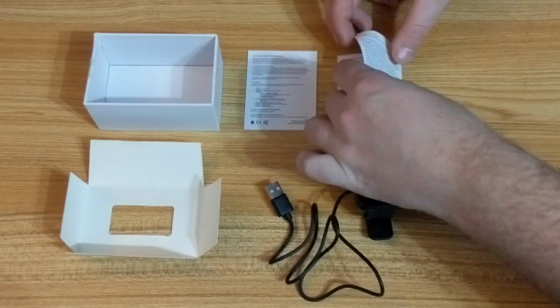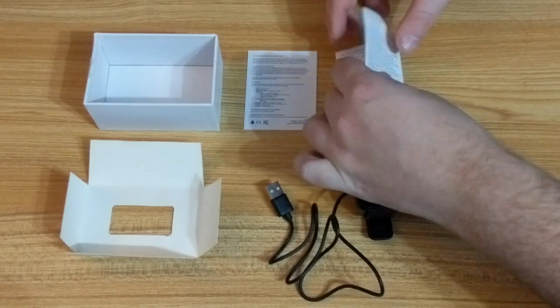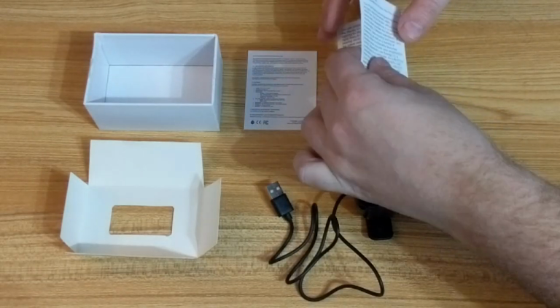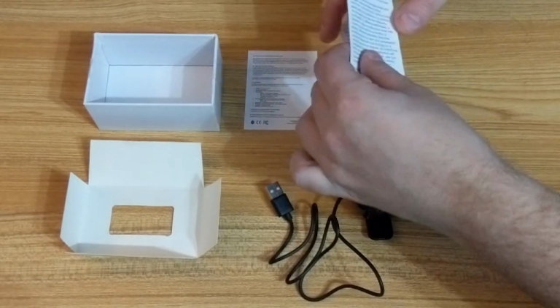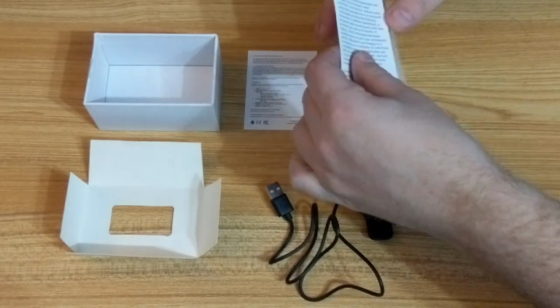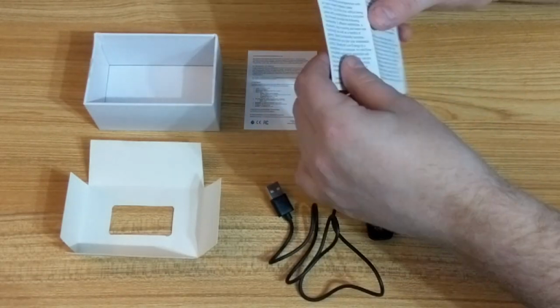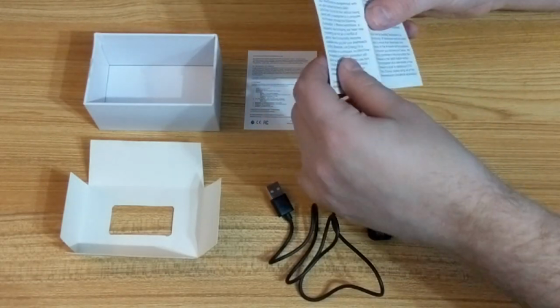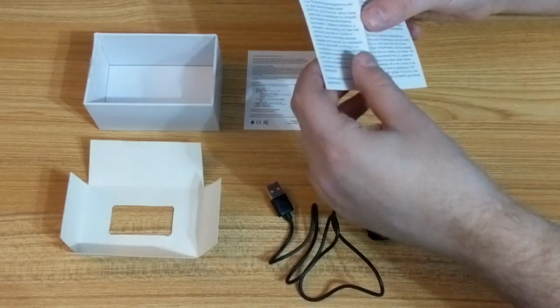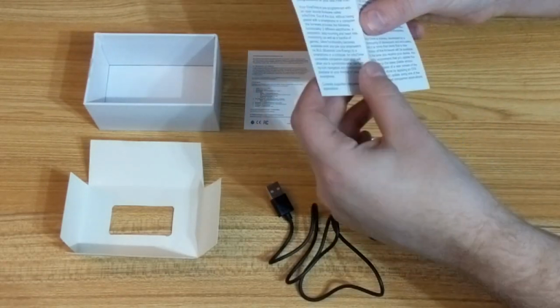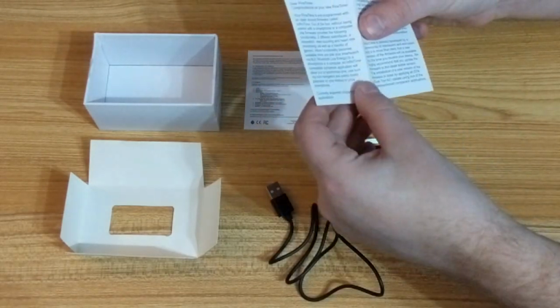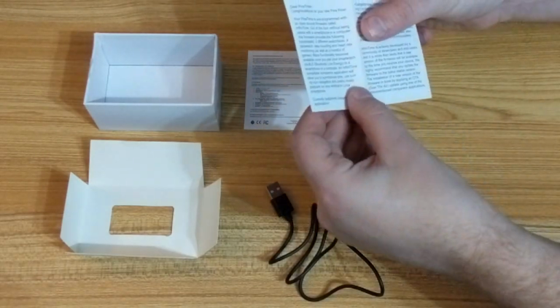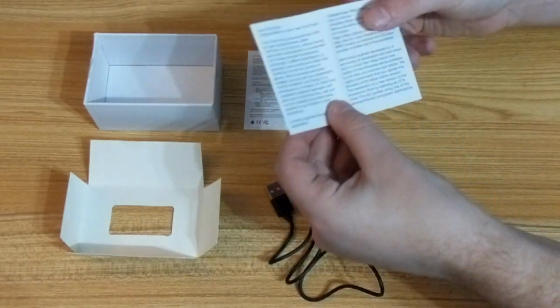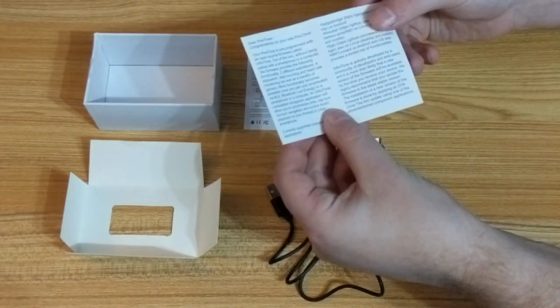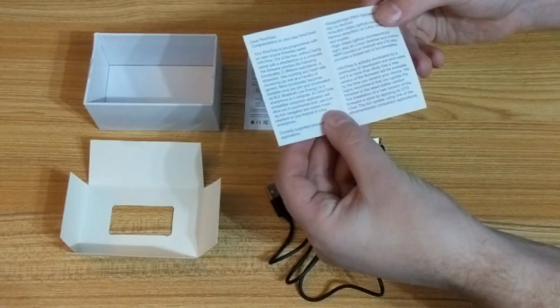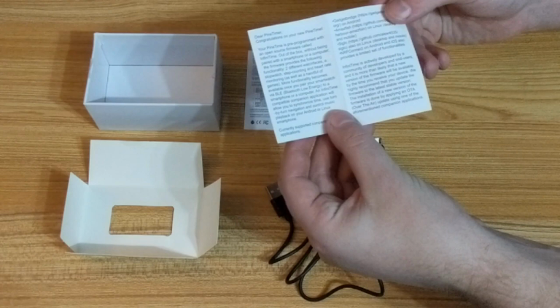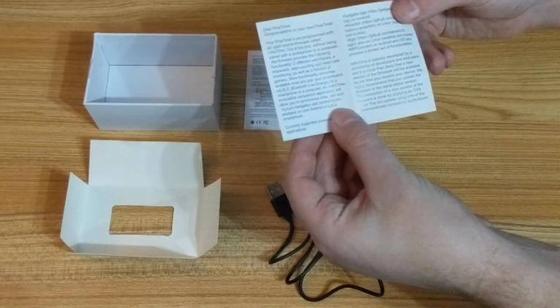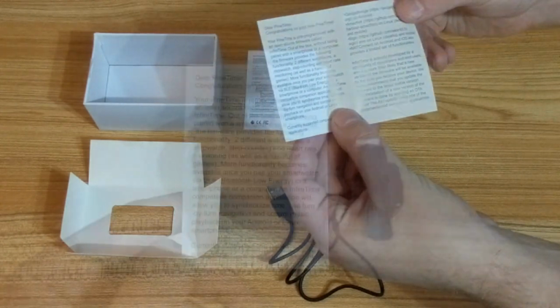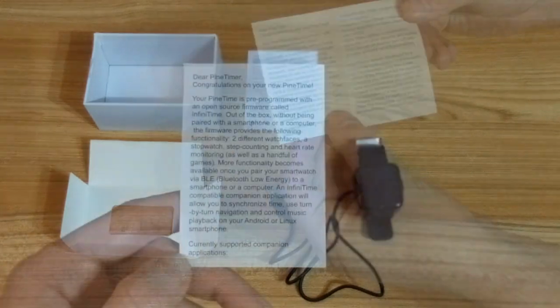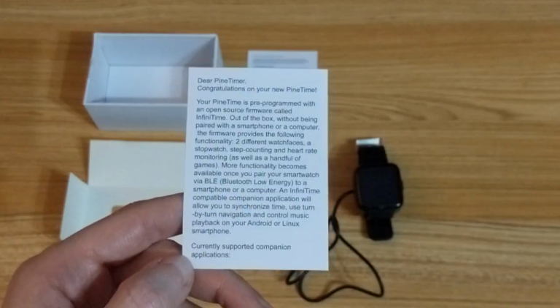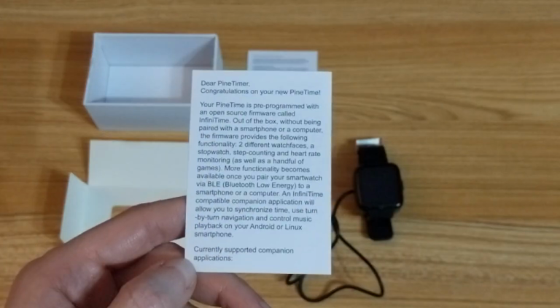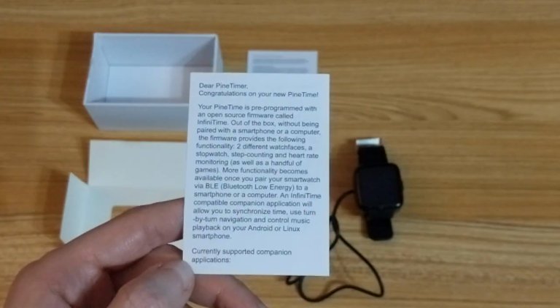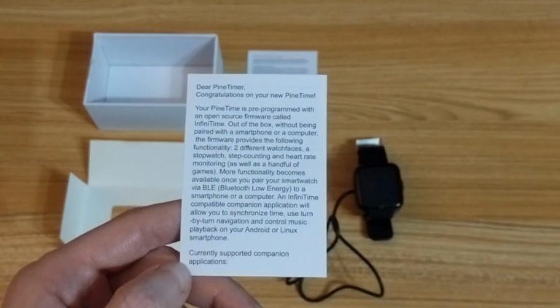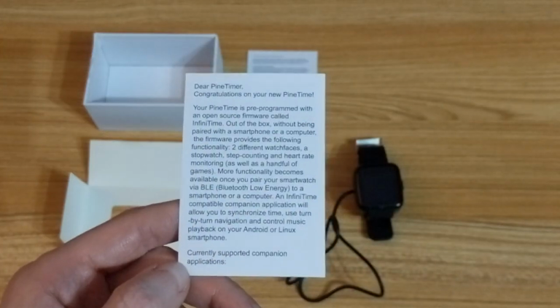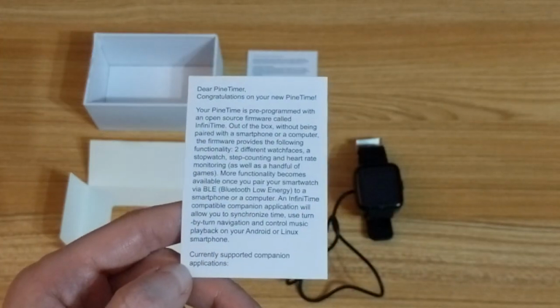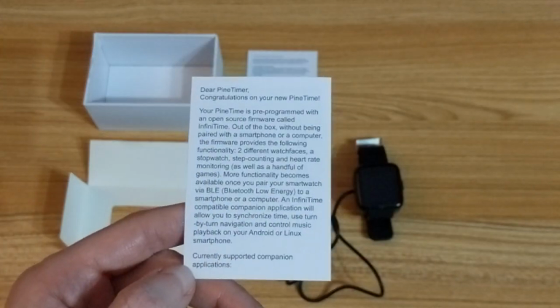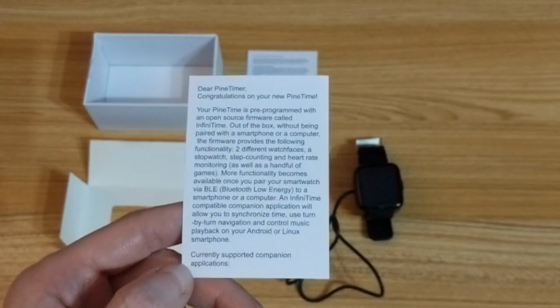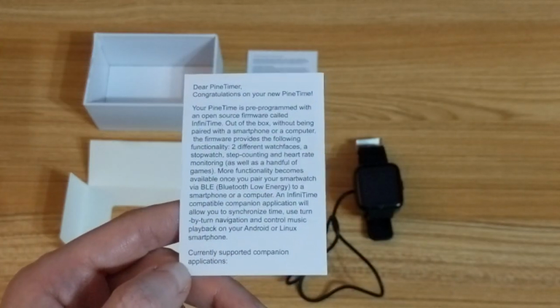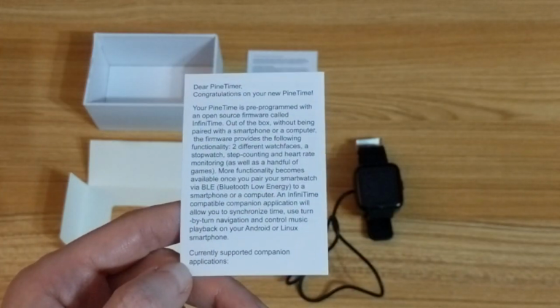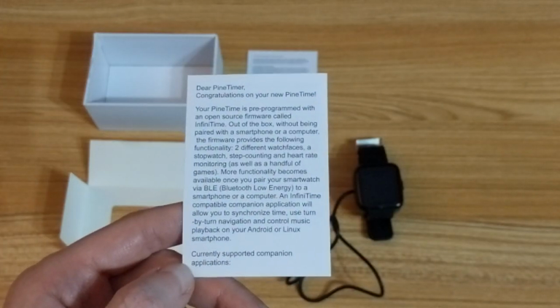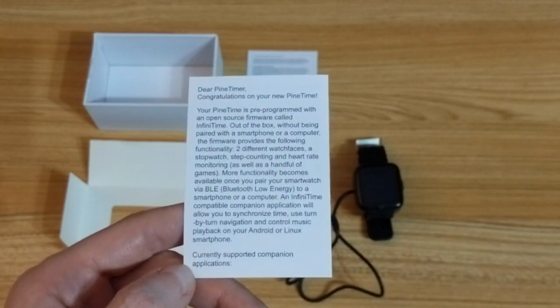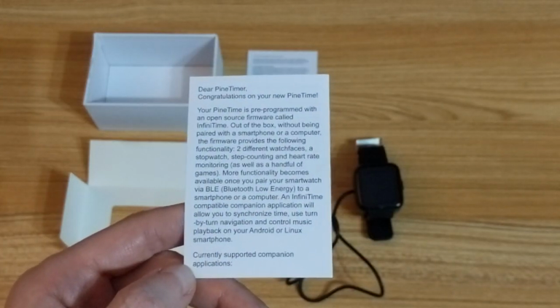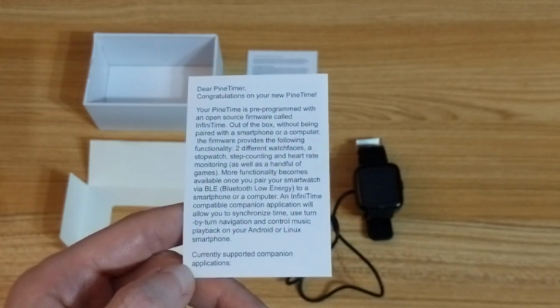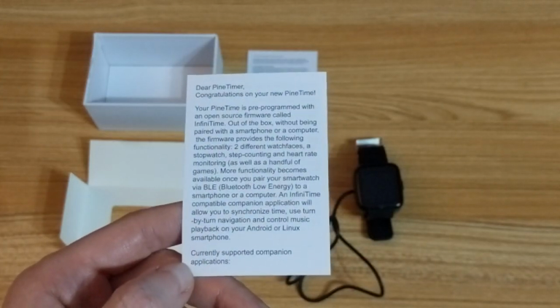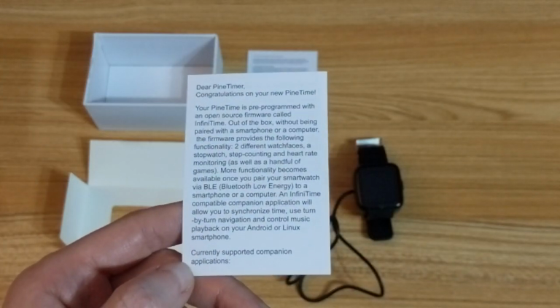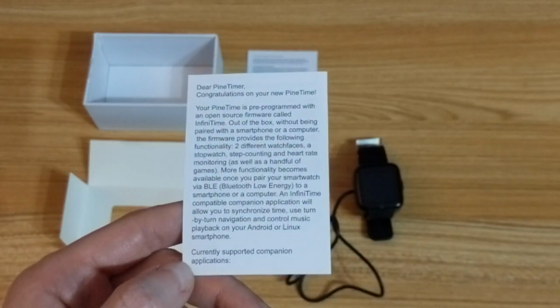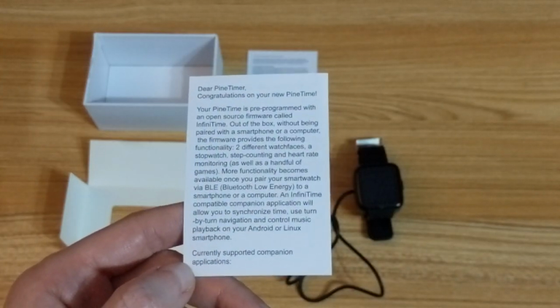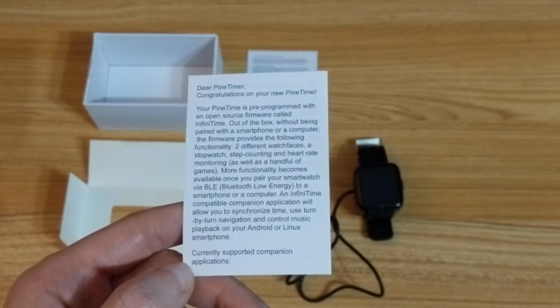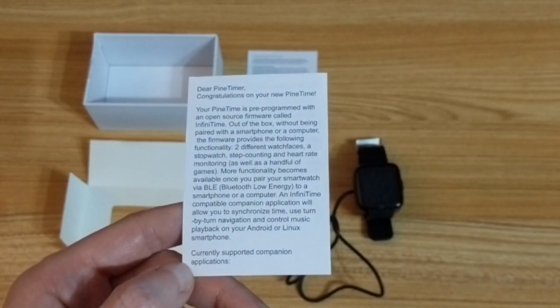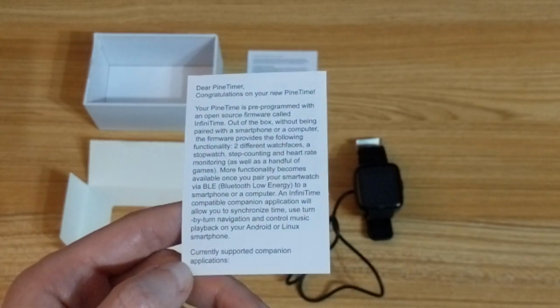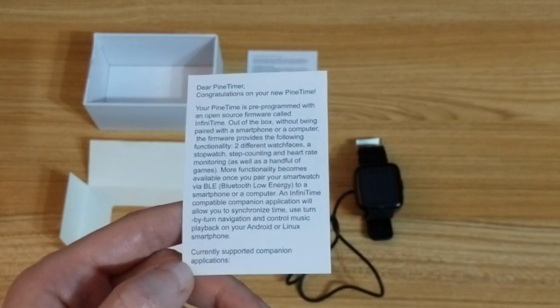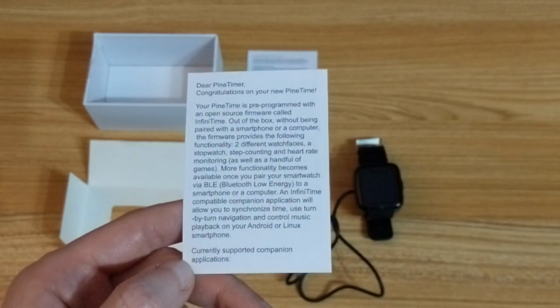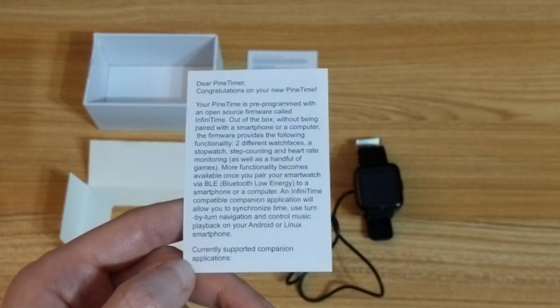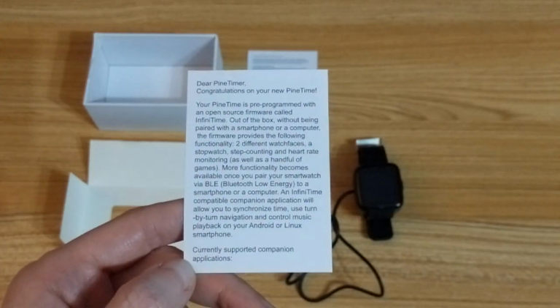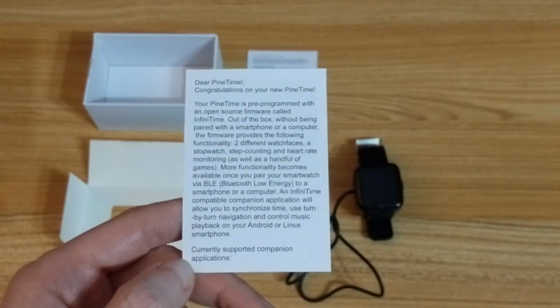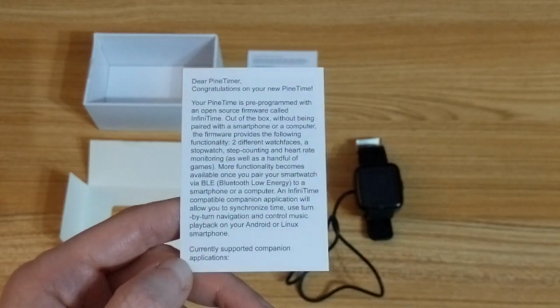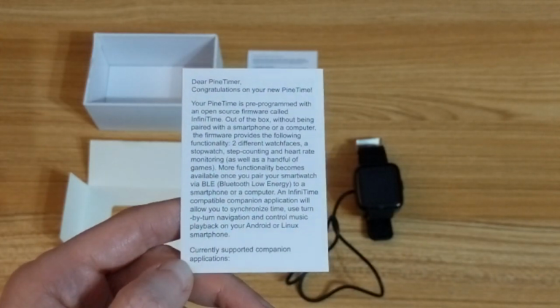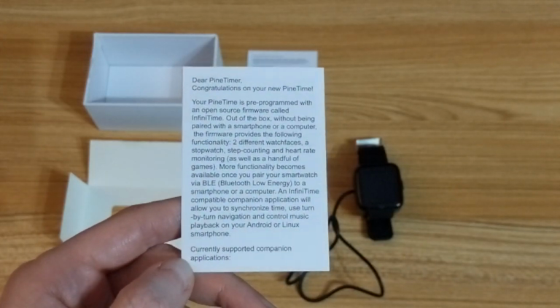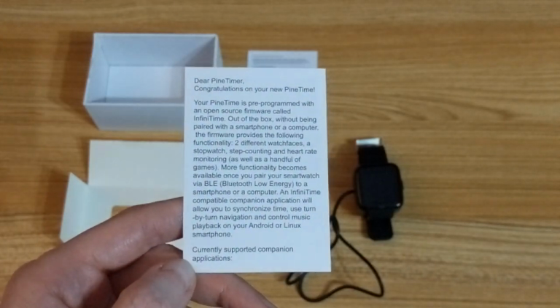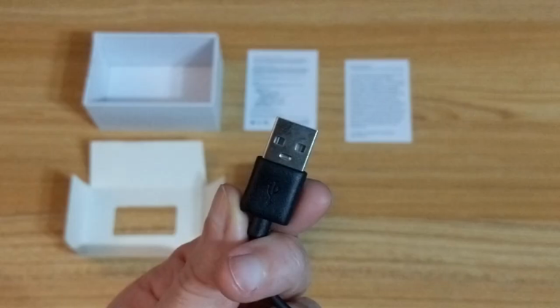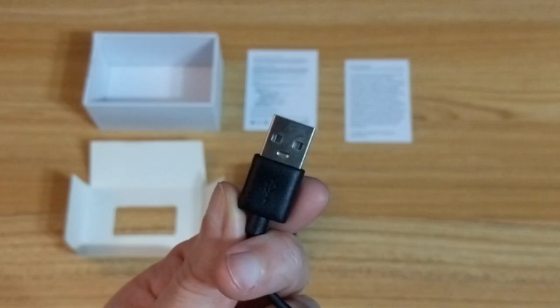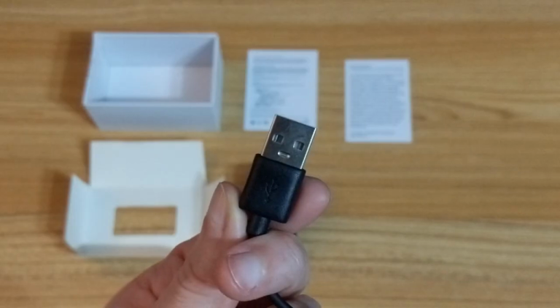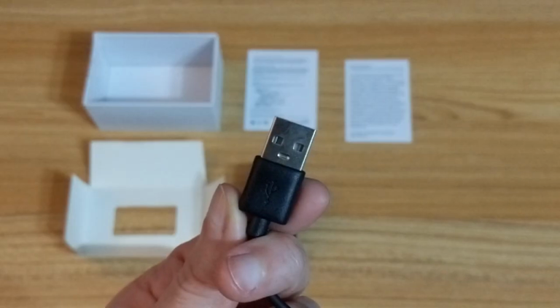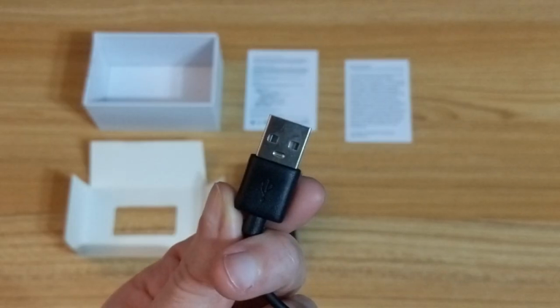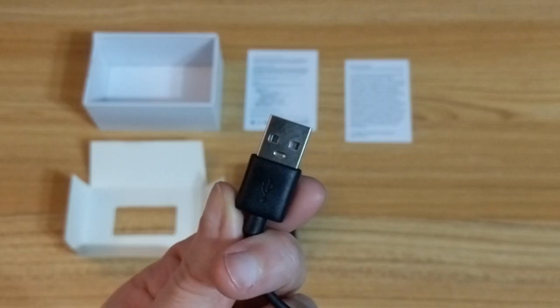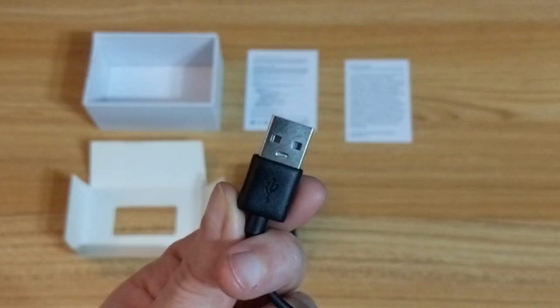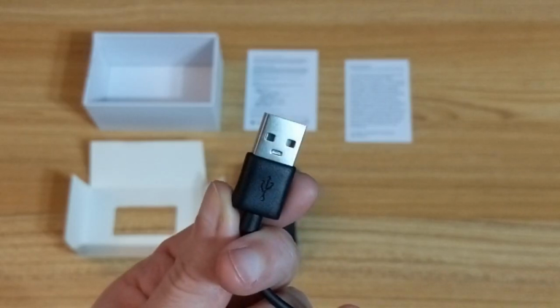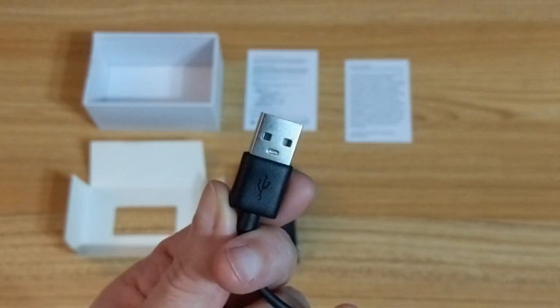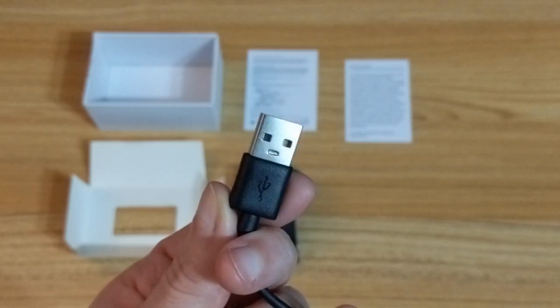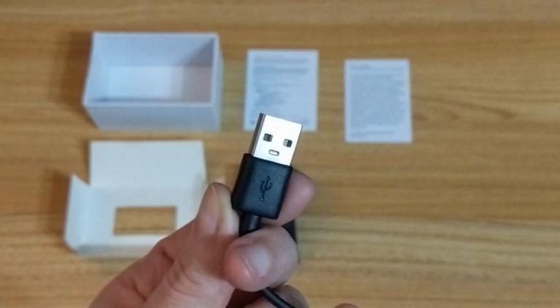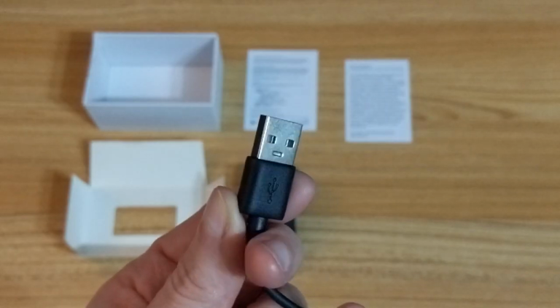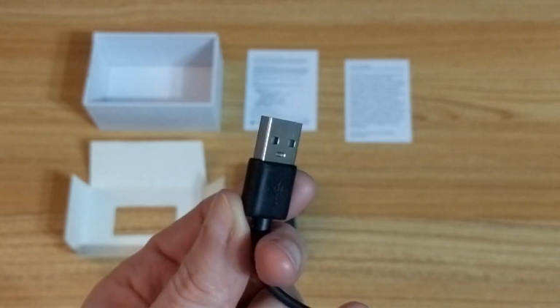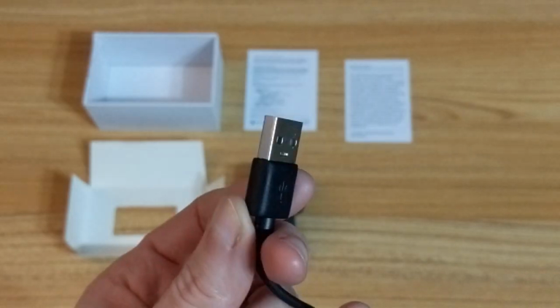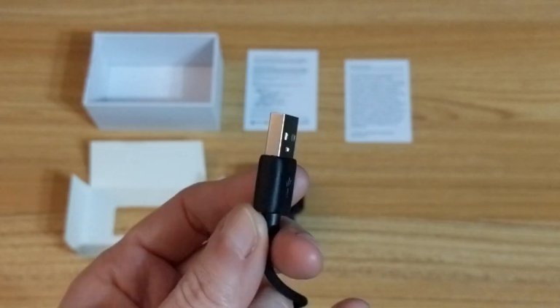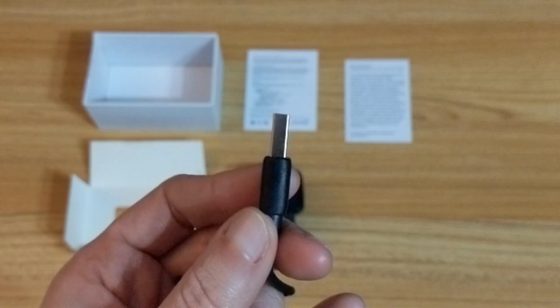Inside the box there's some safety instructions, a welcome note, the watch itself, and a USB charger.